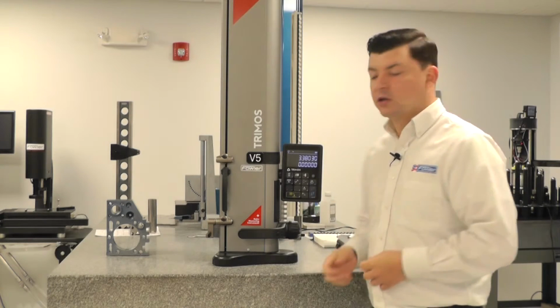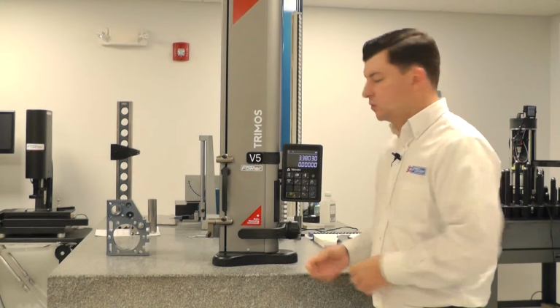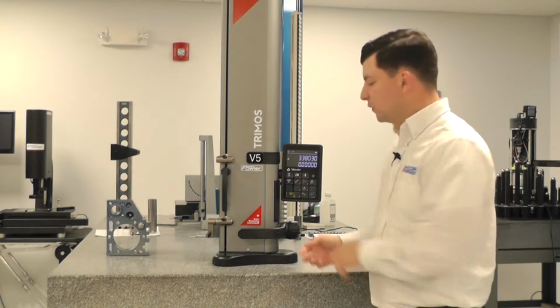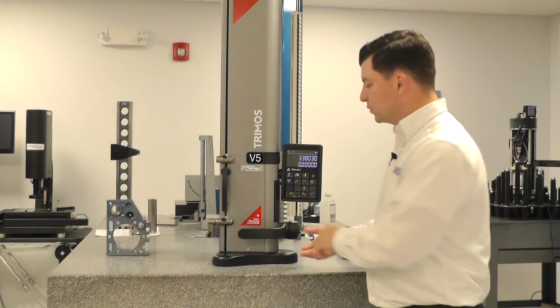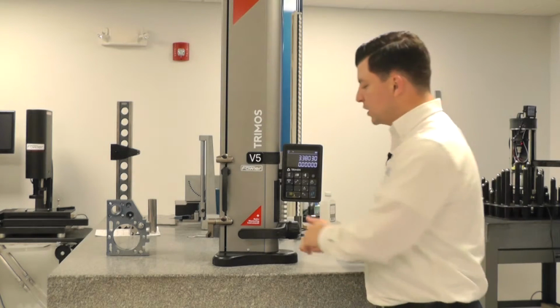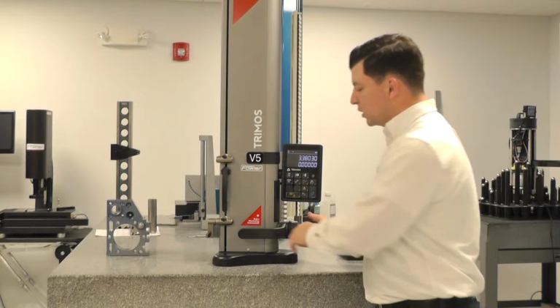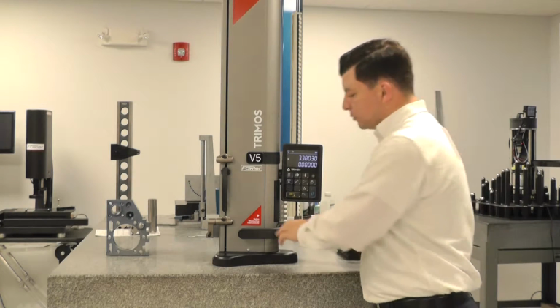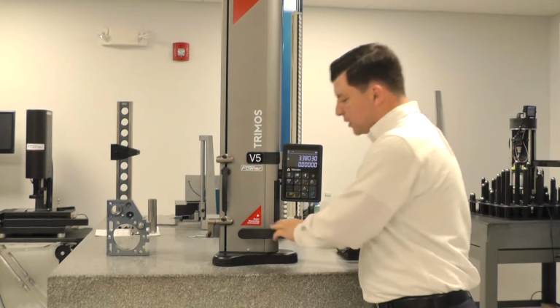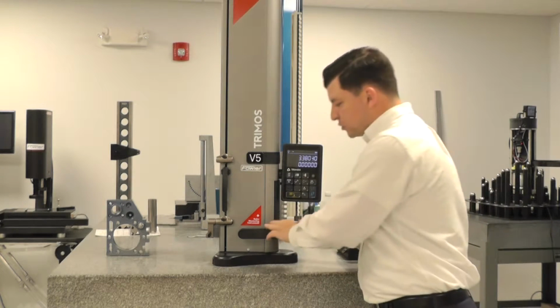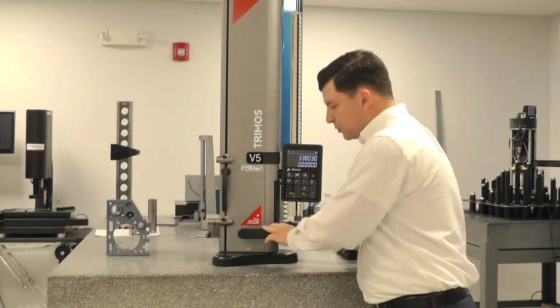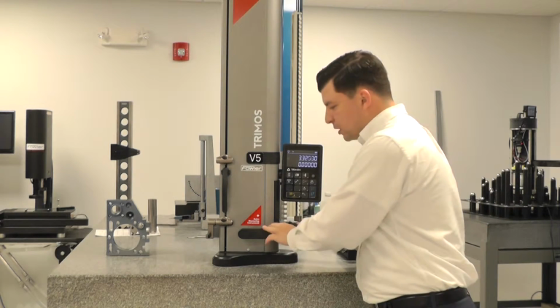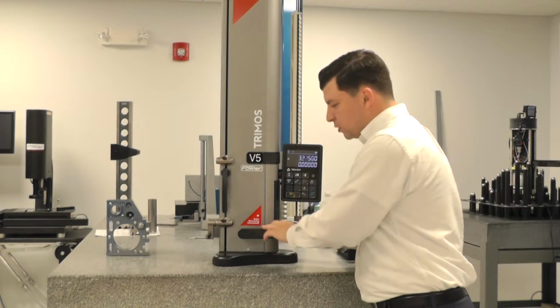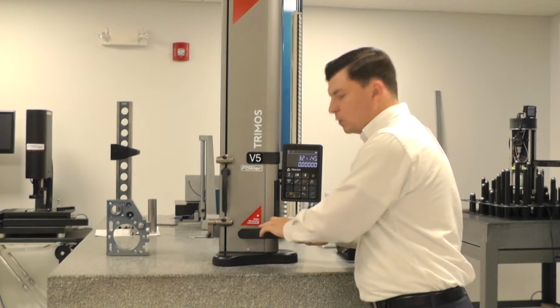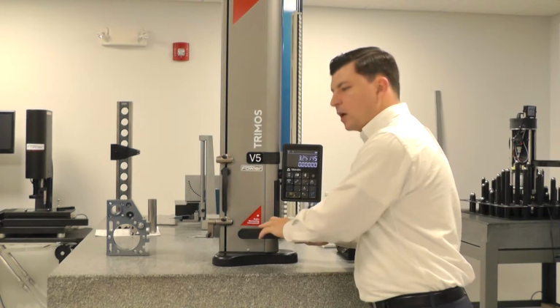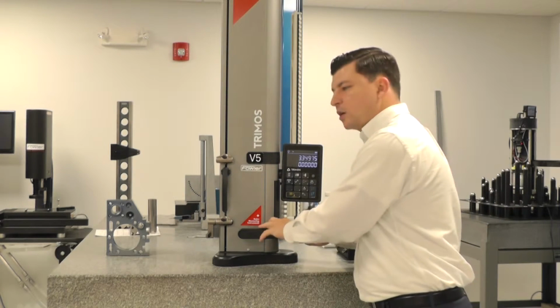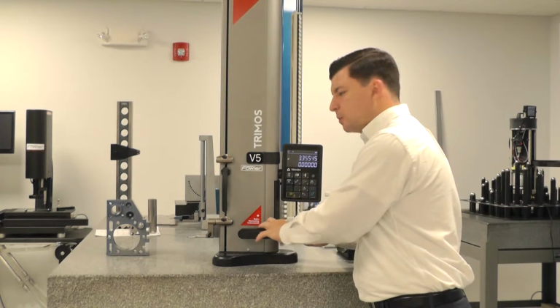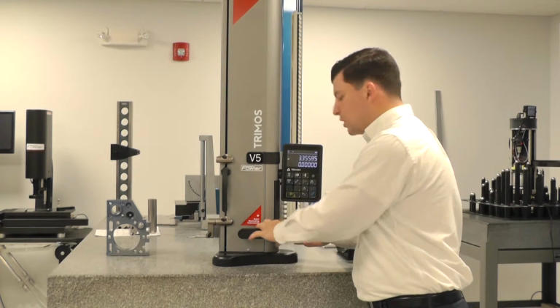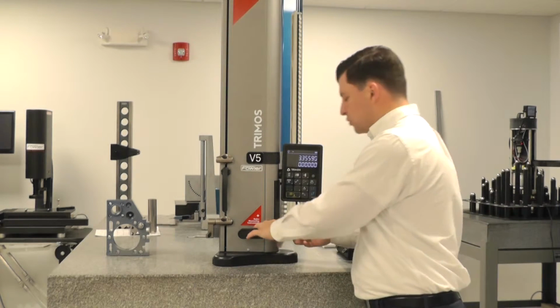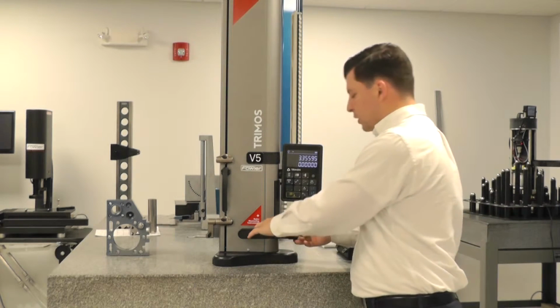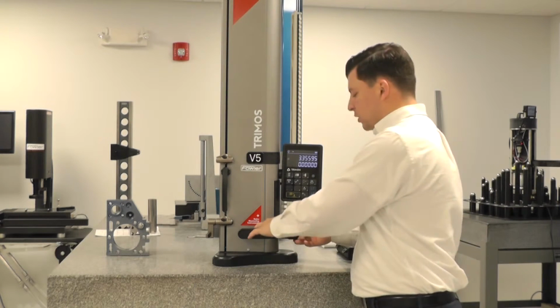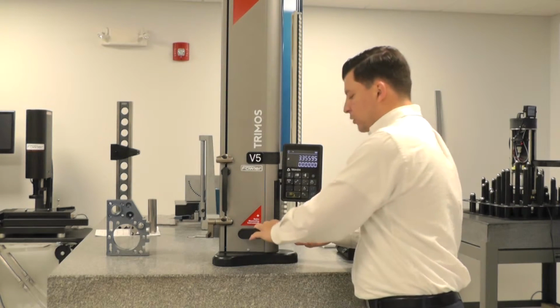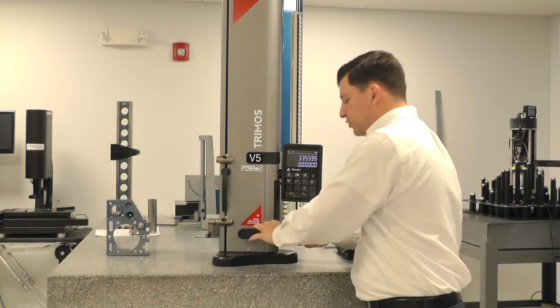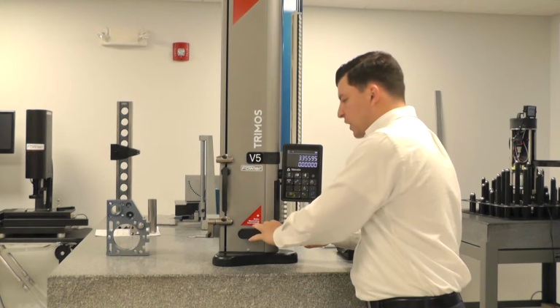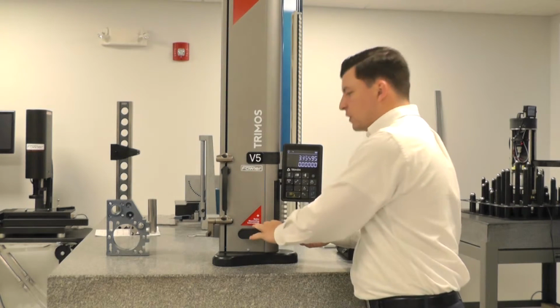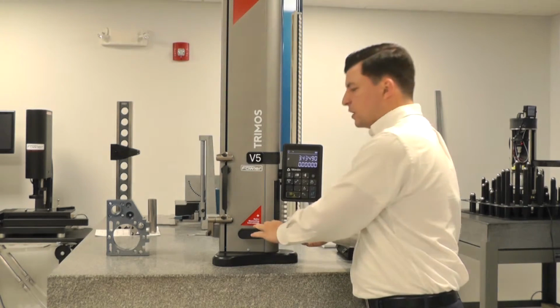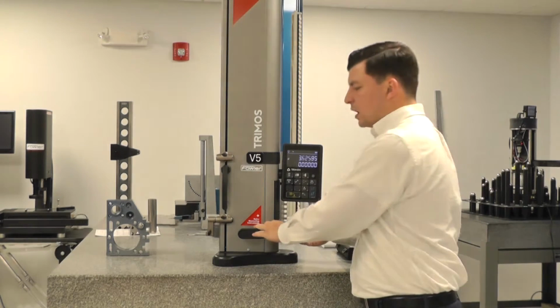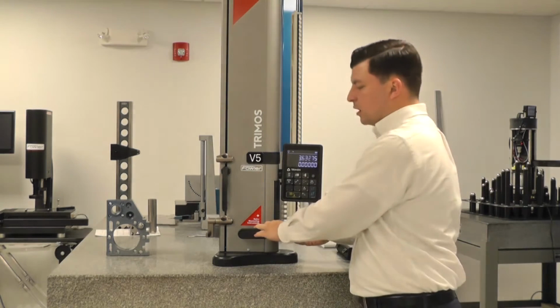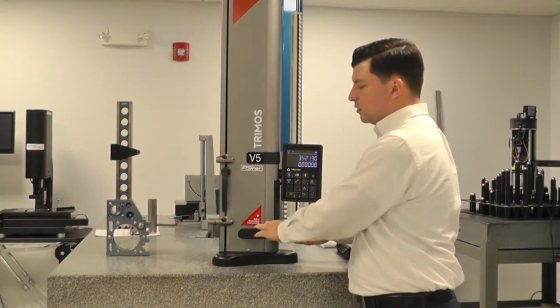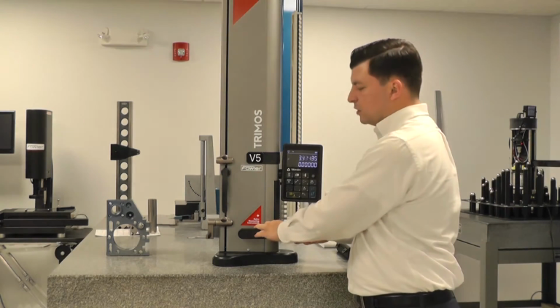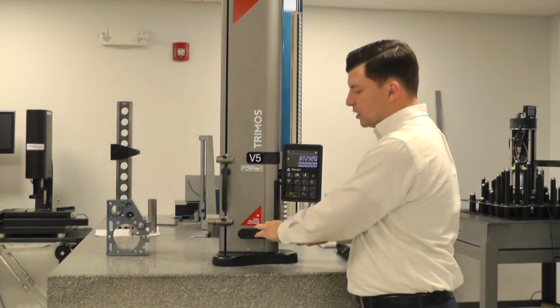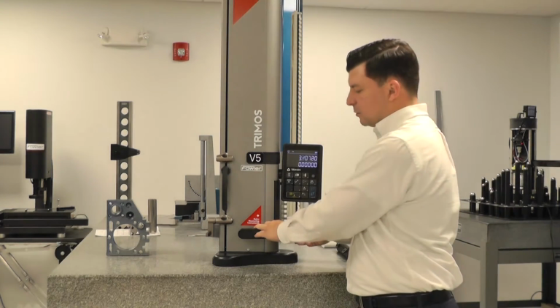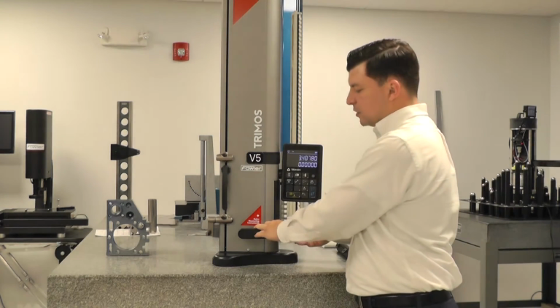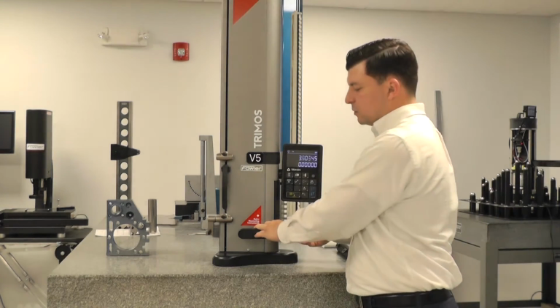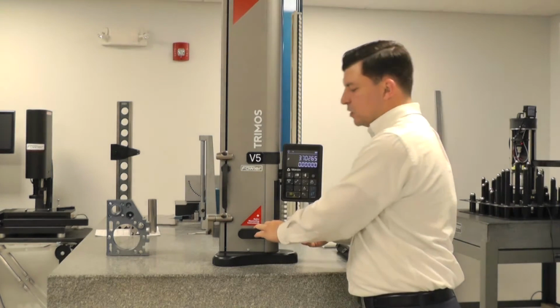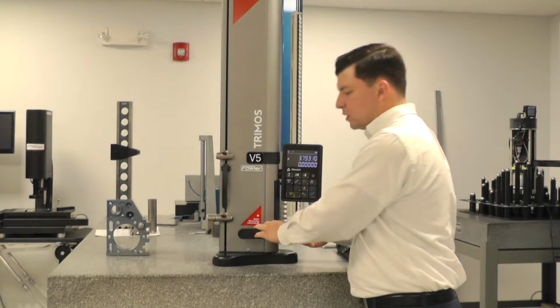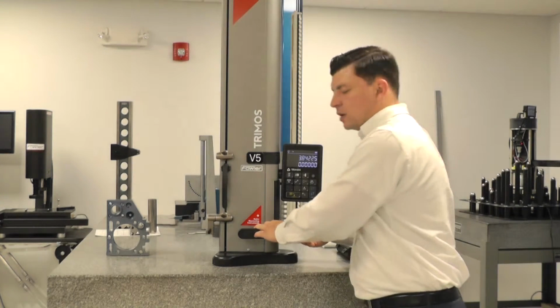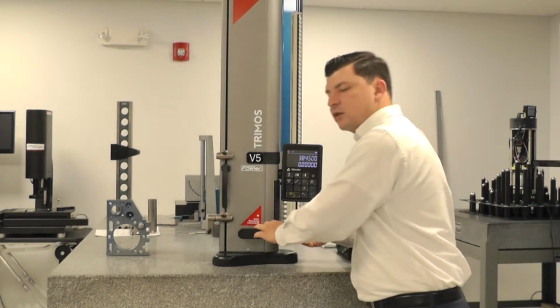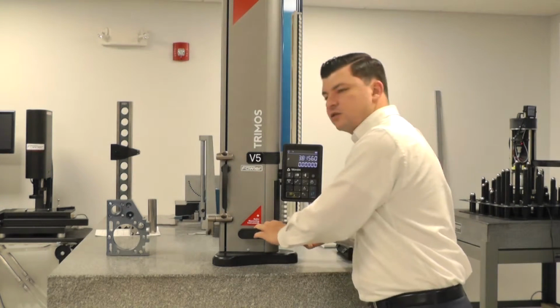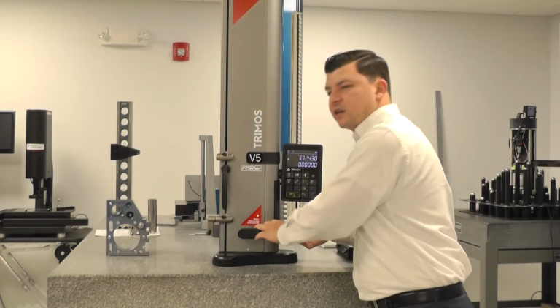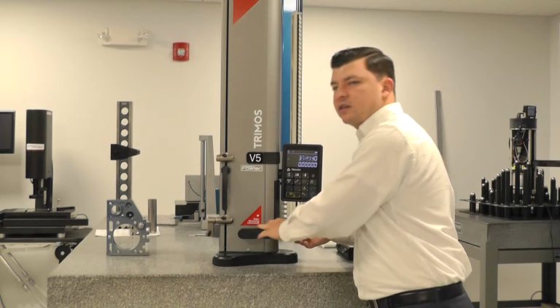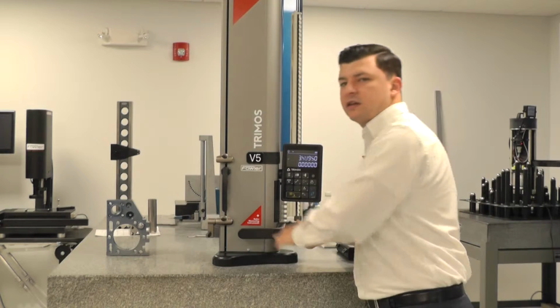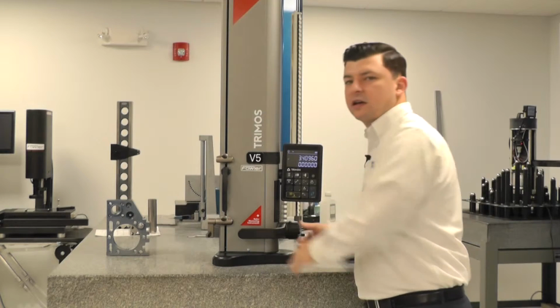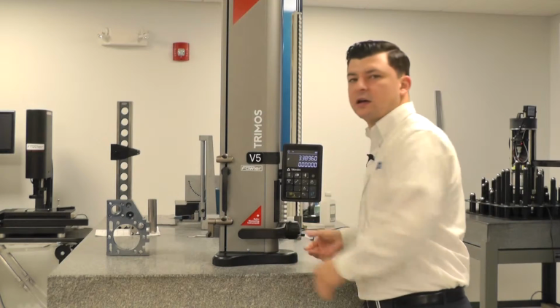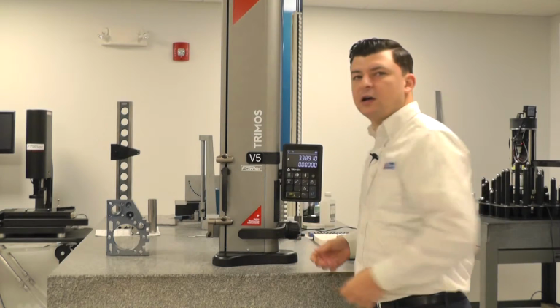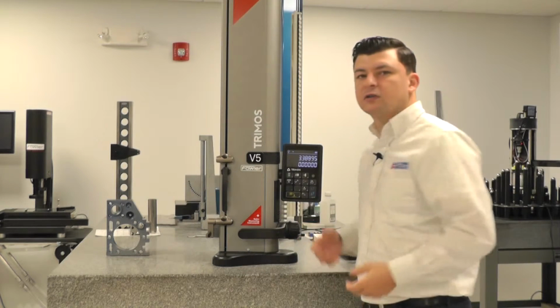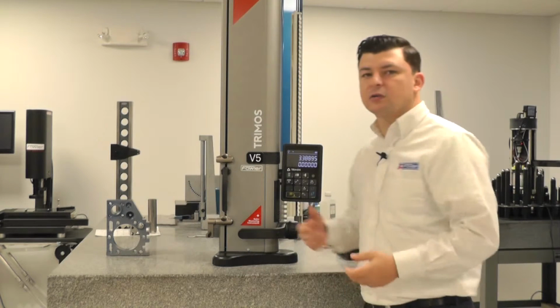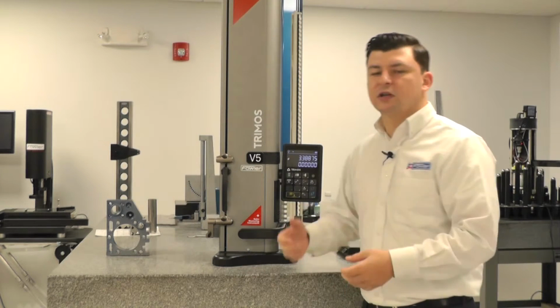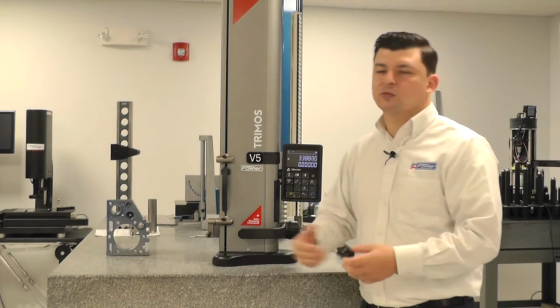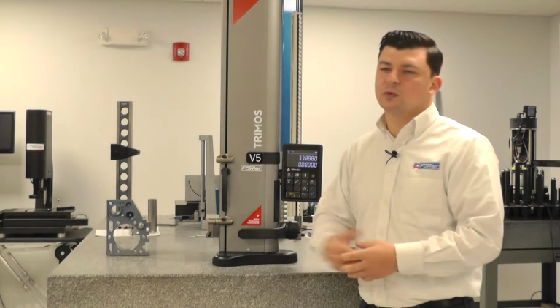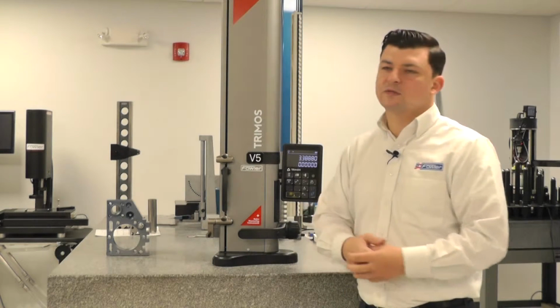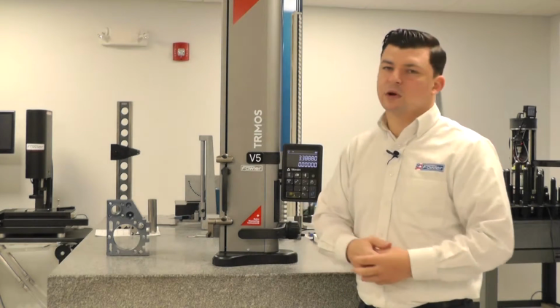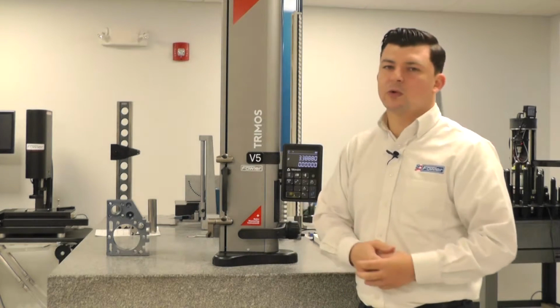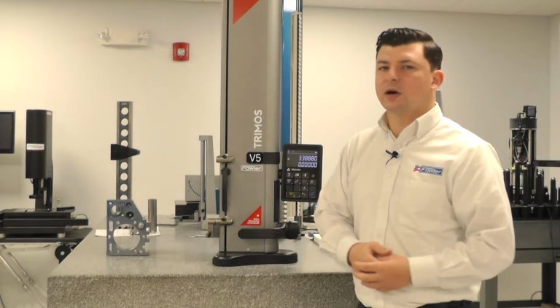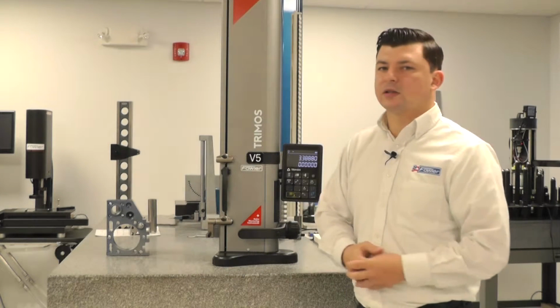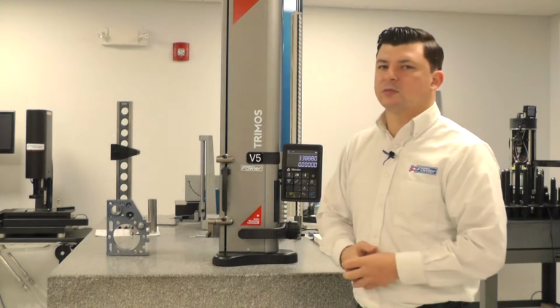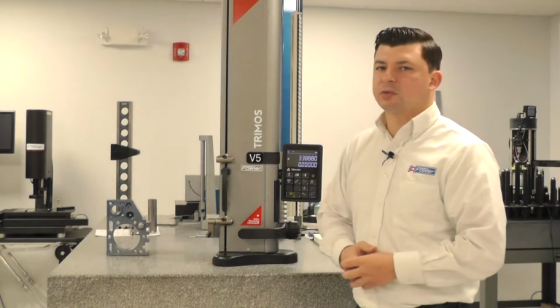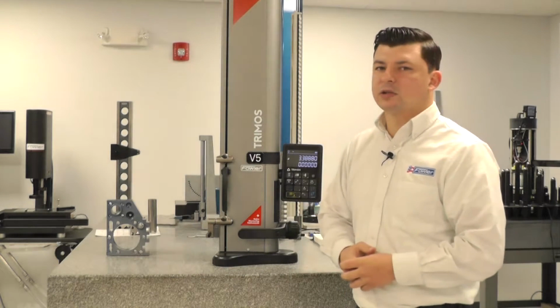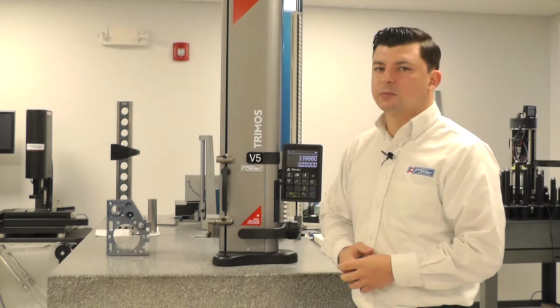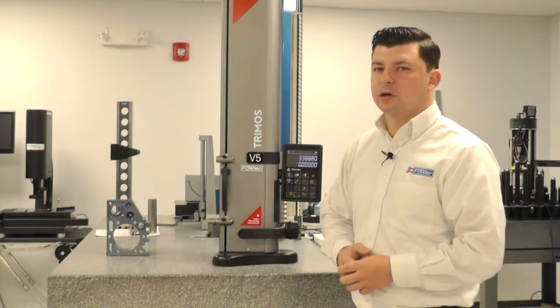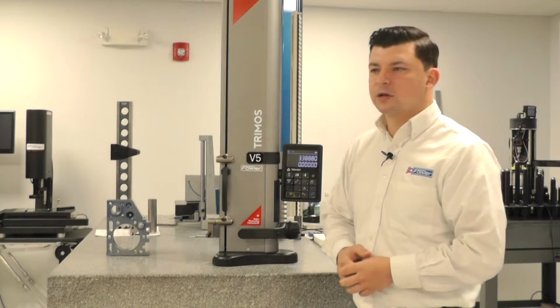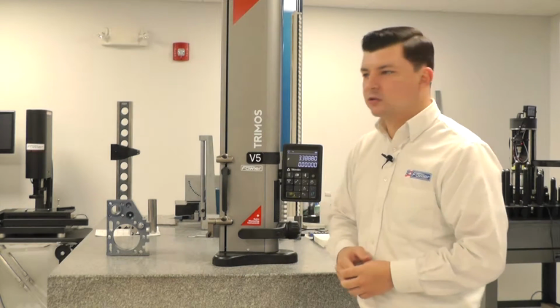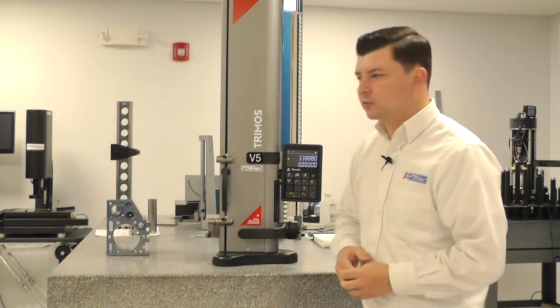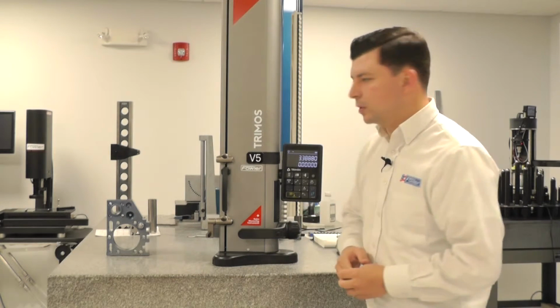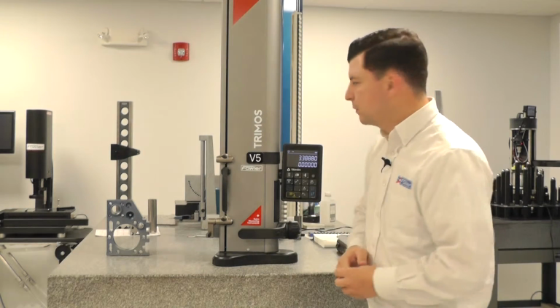If you take your measurement, you like your measurement, you send the data — it works very well as a printer button. You take your measurement, you like it, you send the data. So it does work very well as a printer button as well.